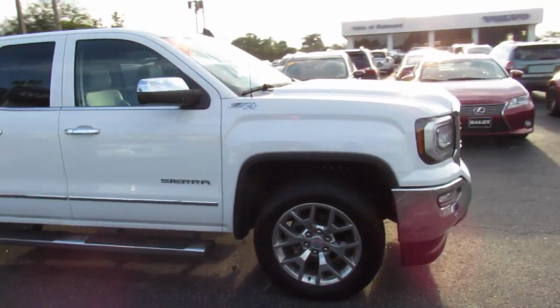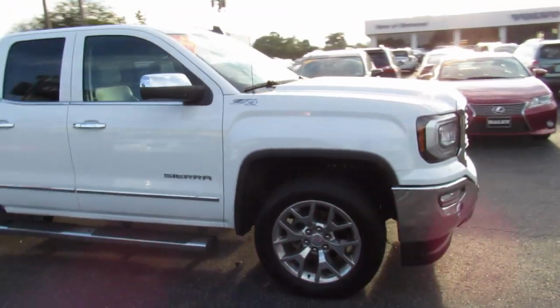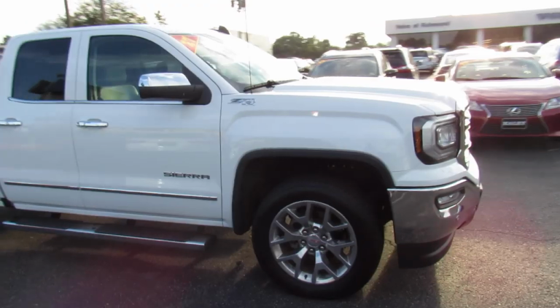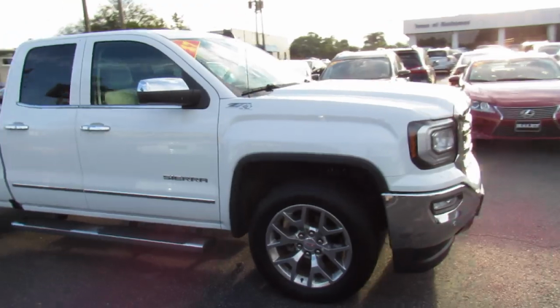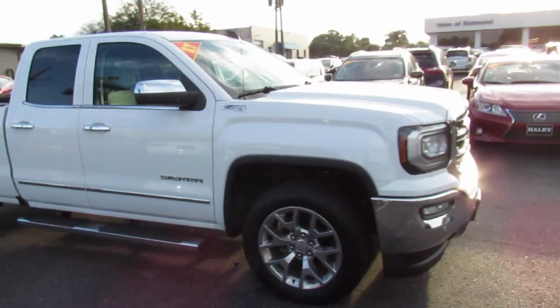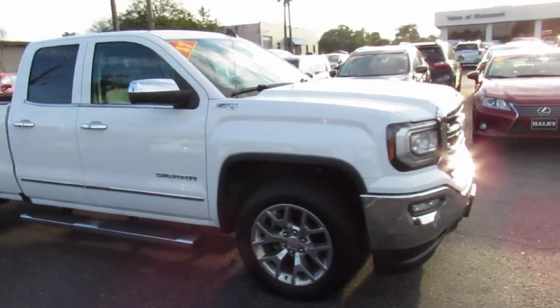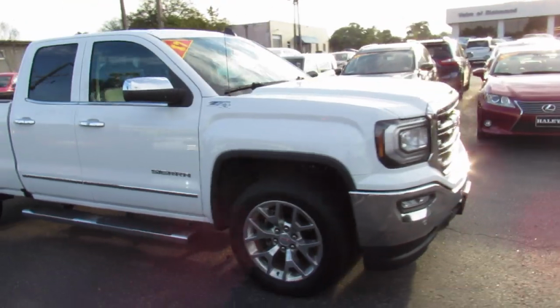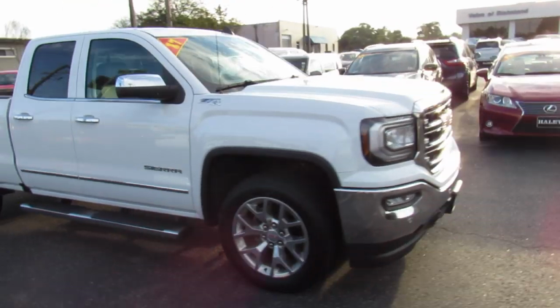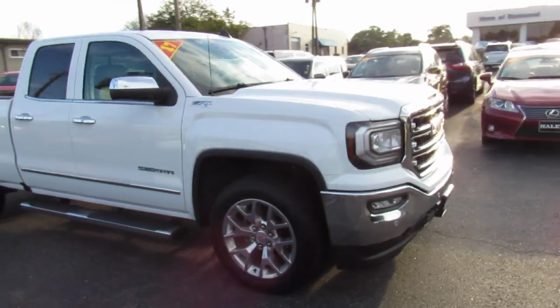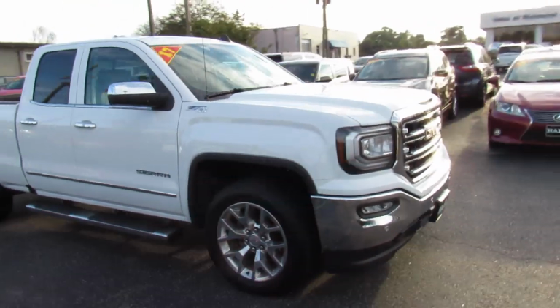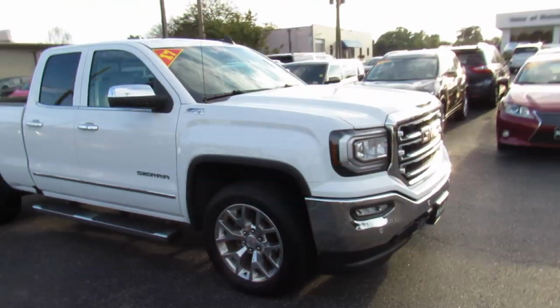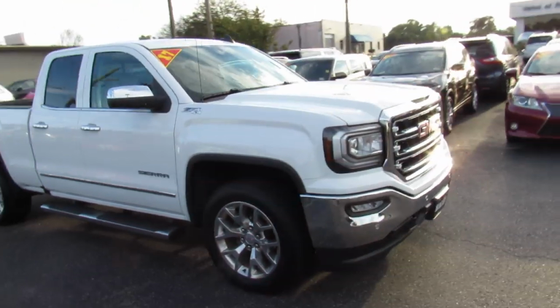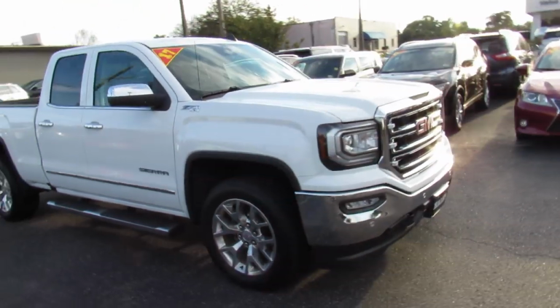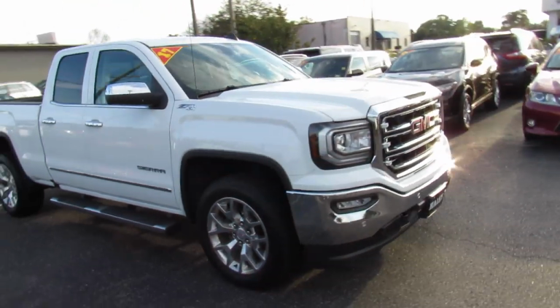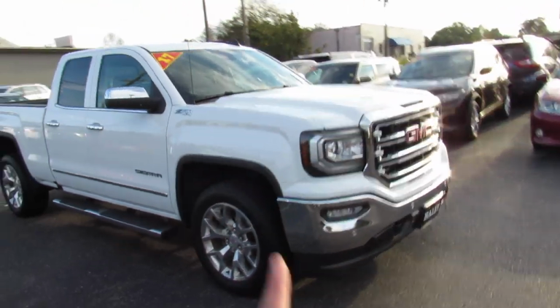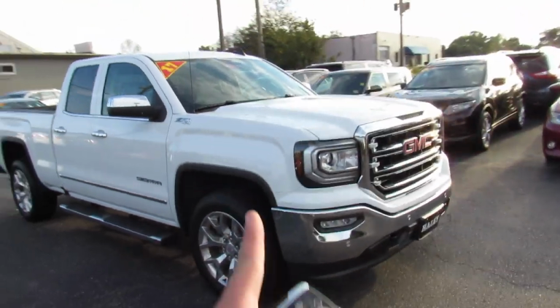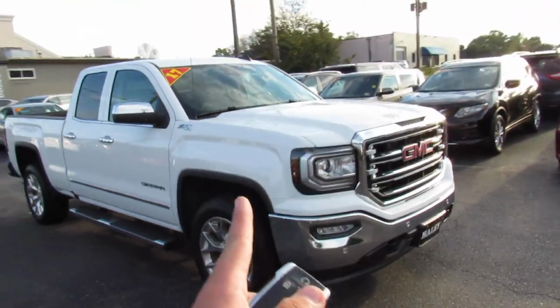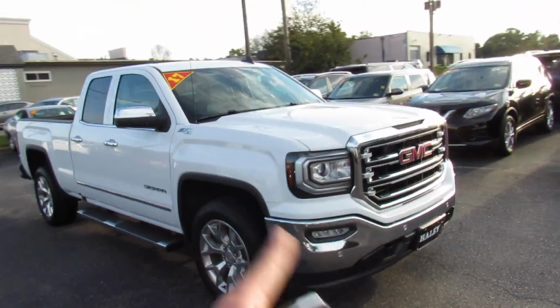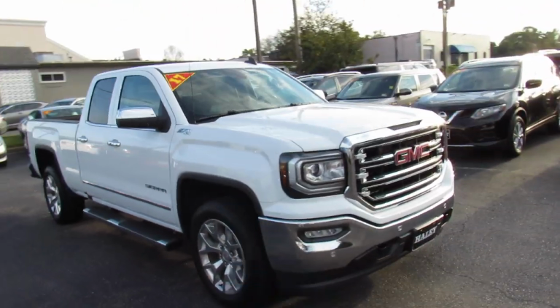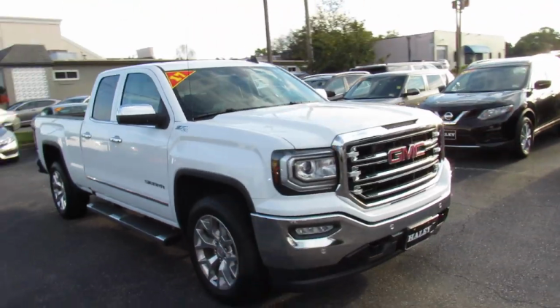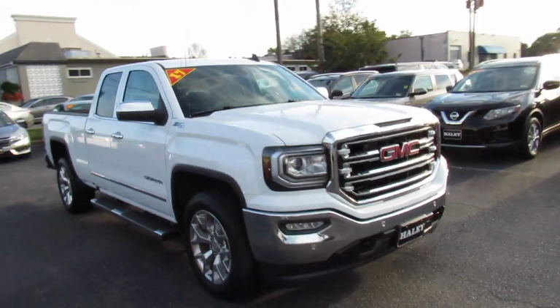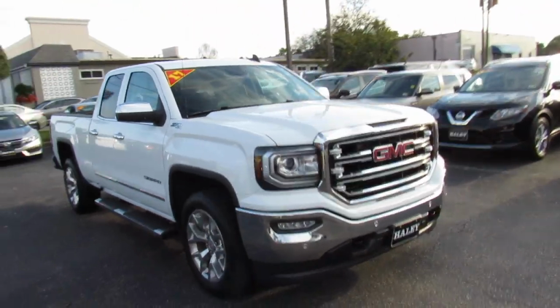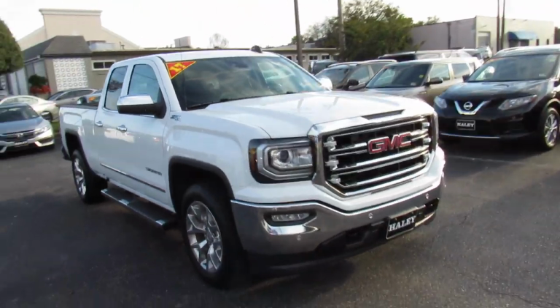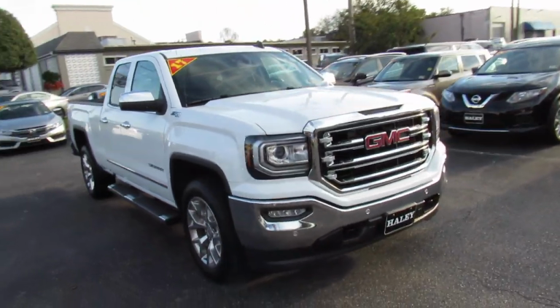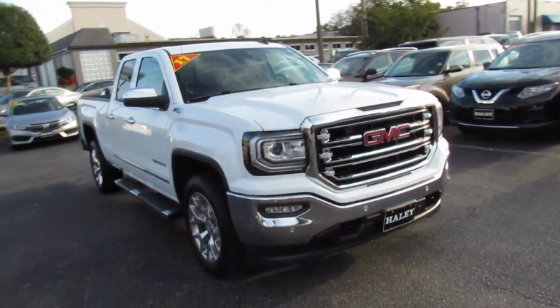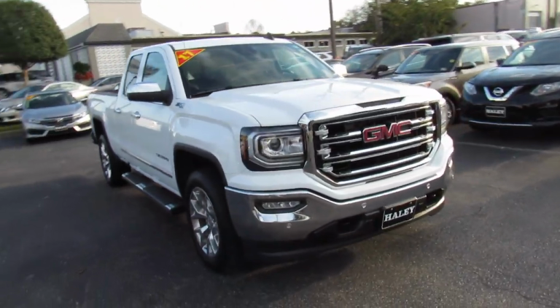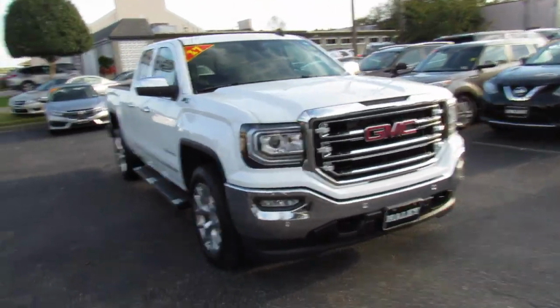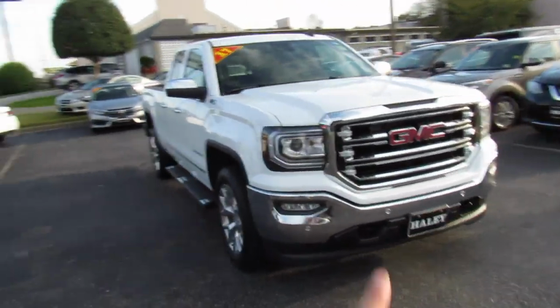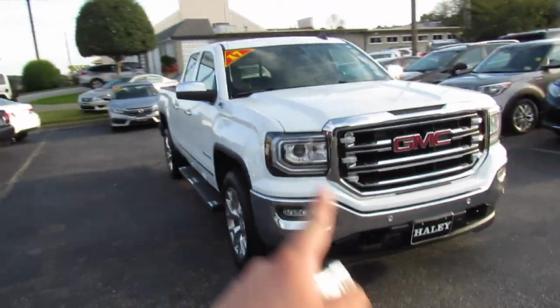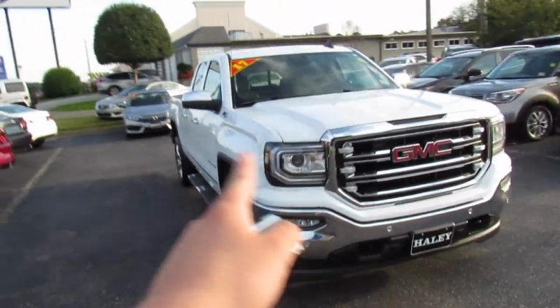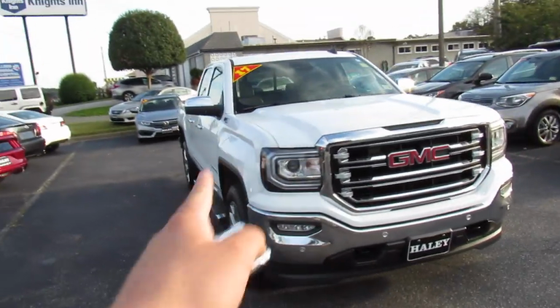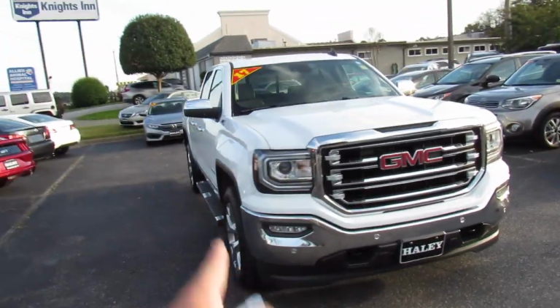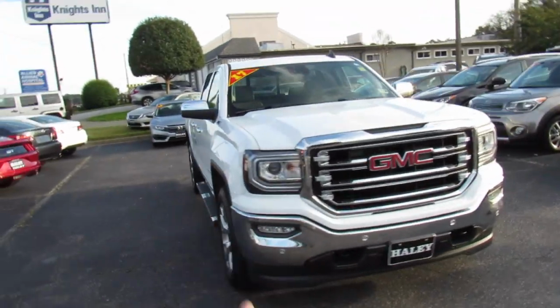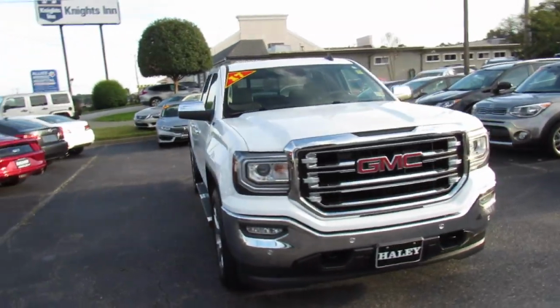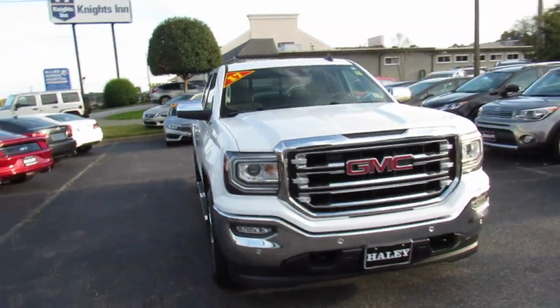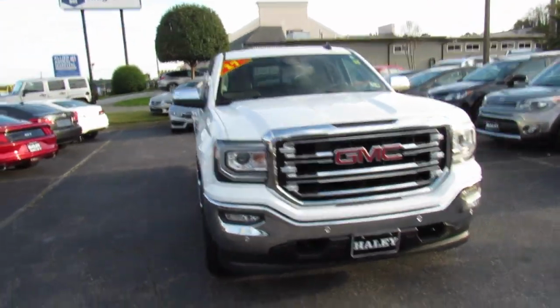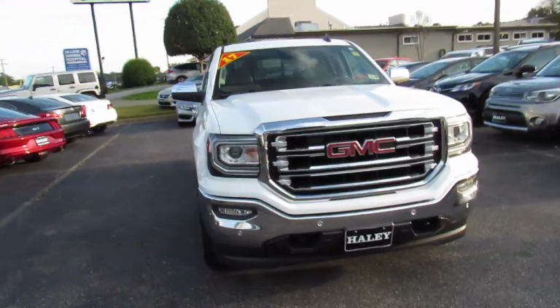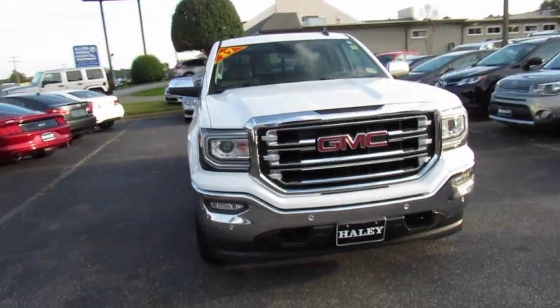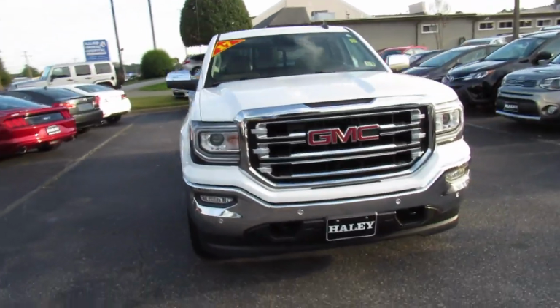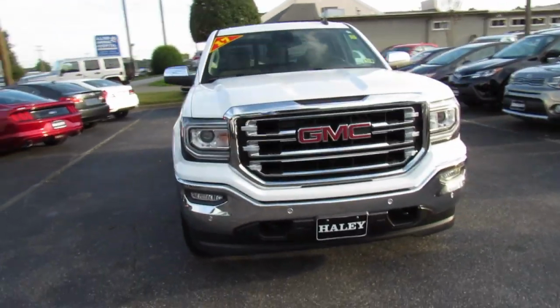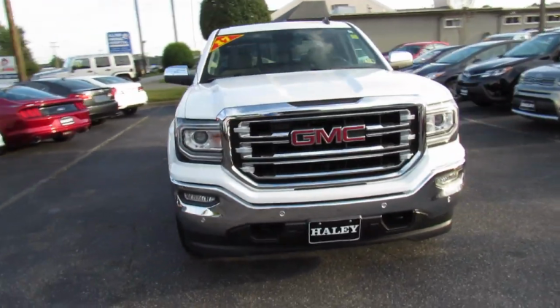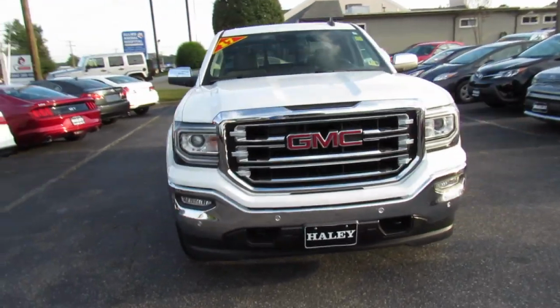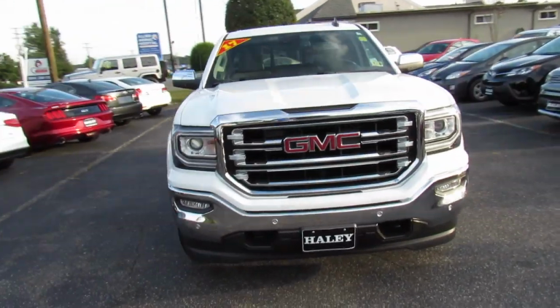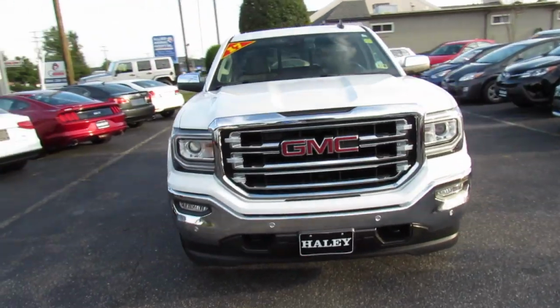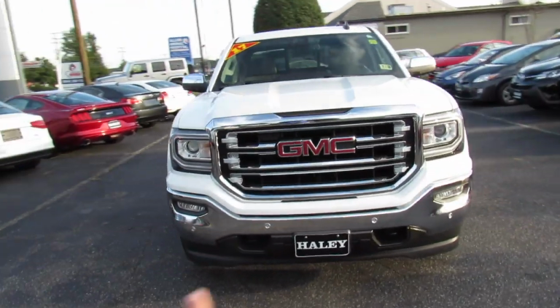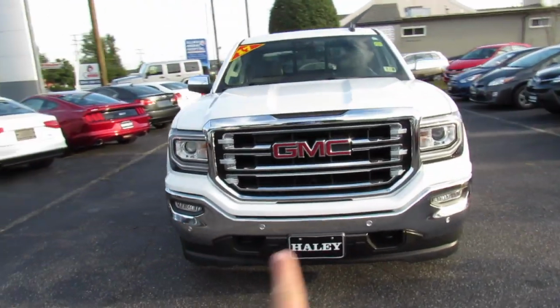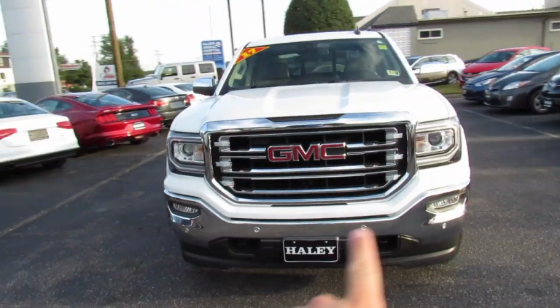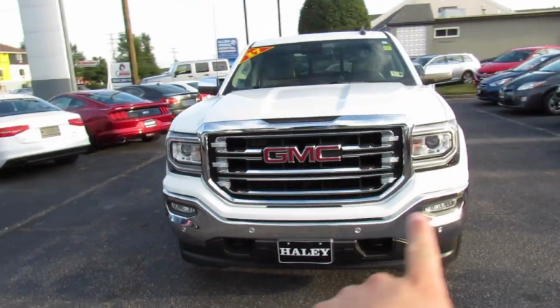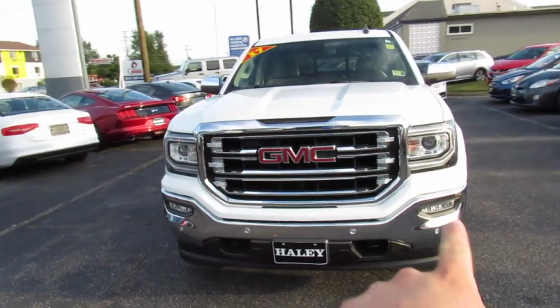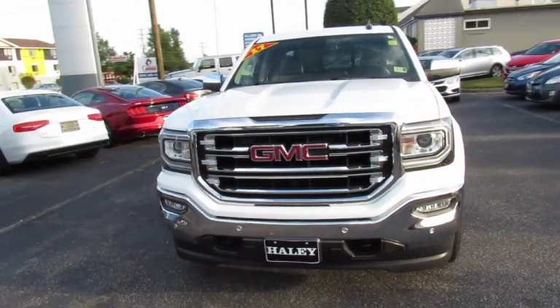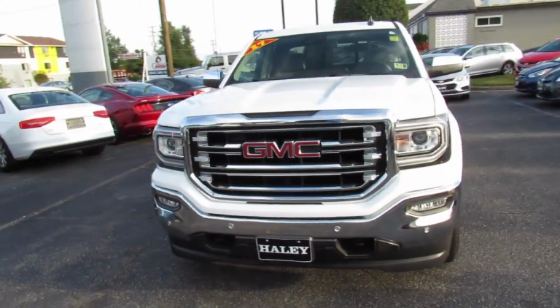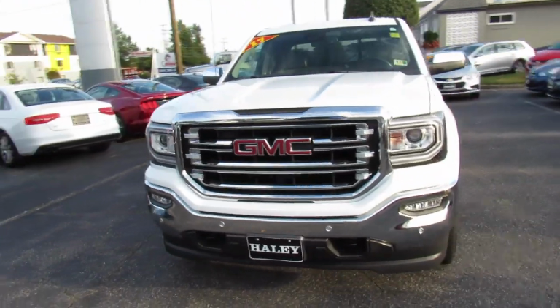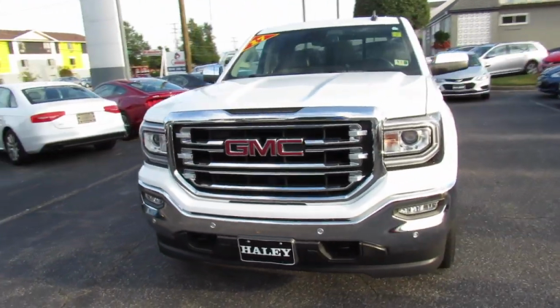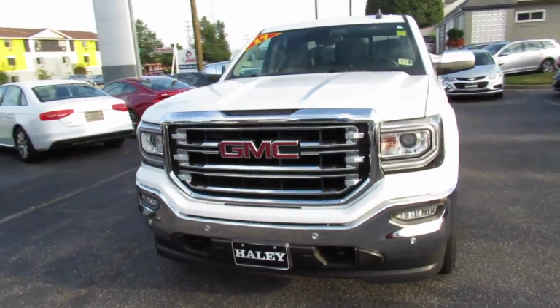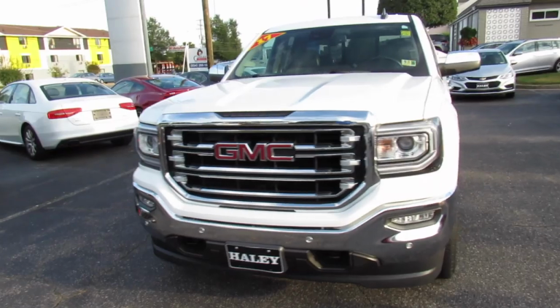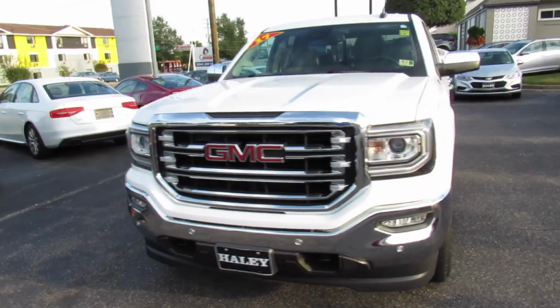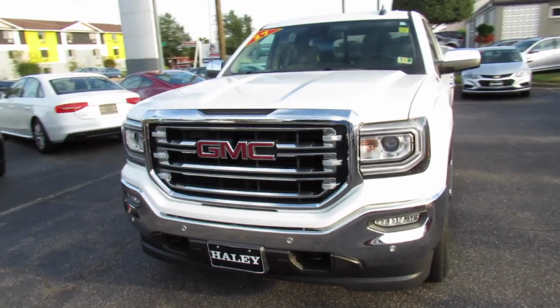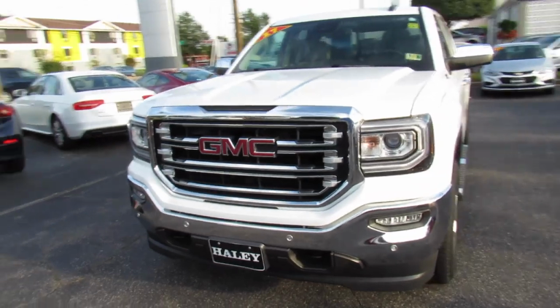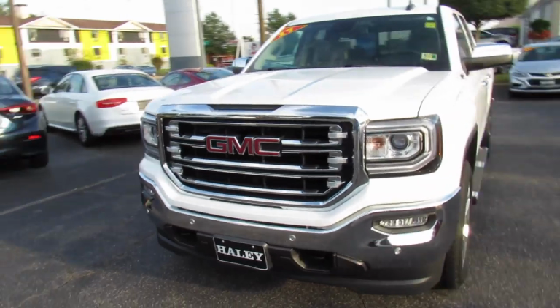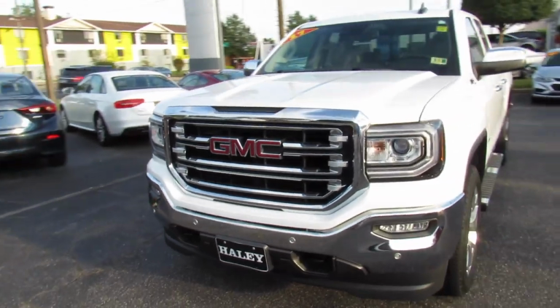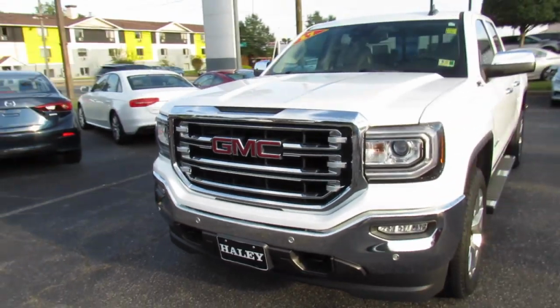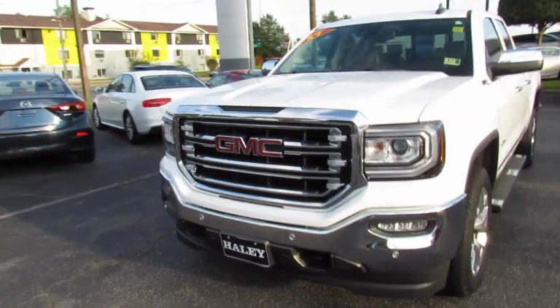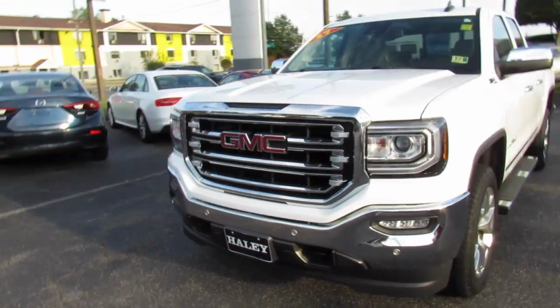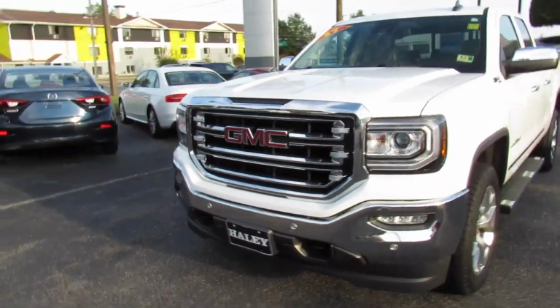Up front, you can see your projector HID headlights, LED daytime running lights, front parking sensors, and fog lights.